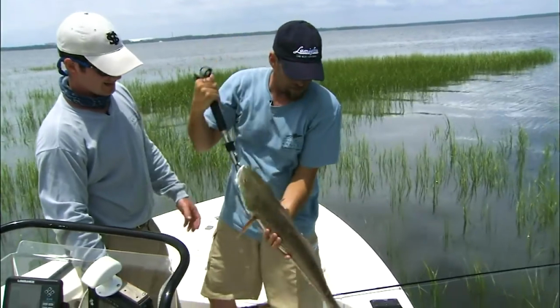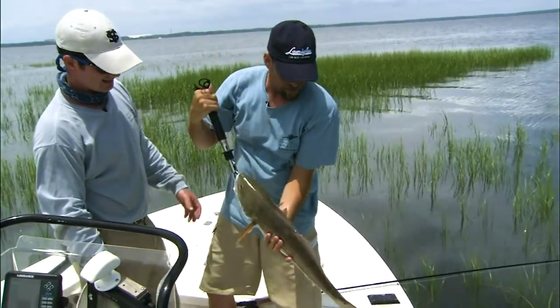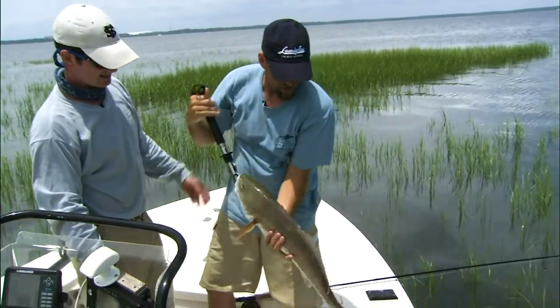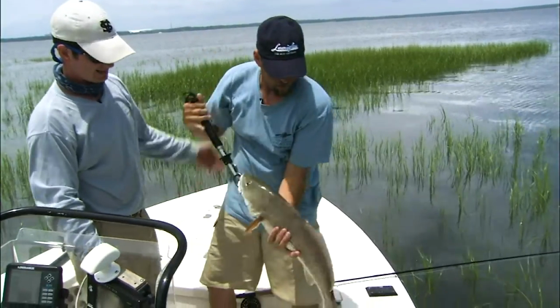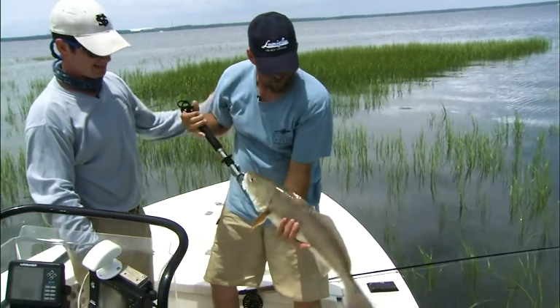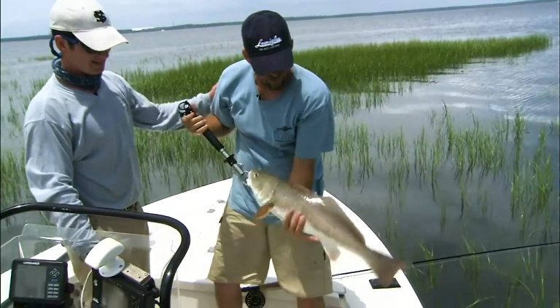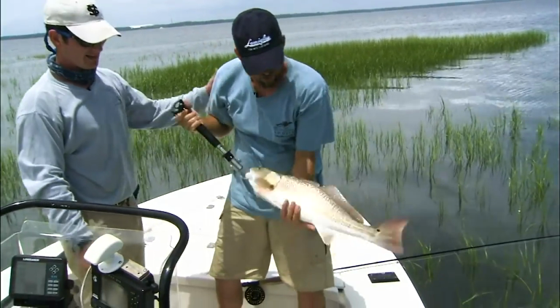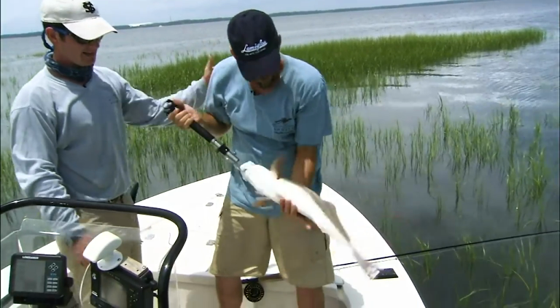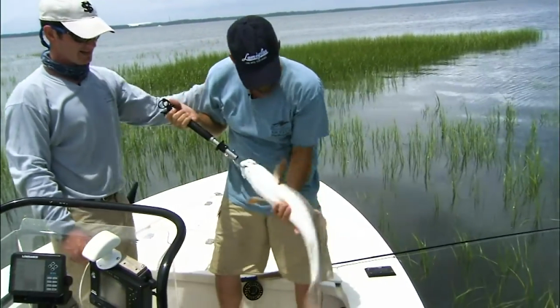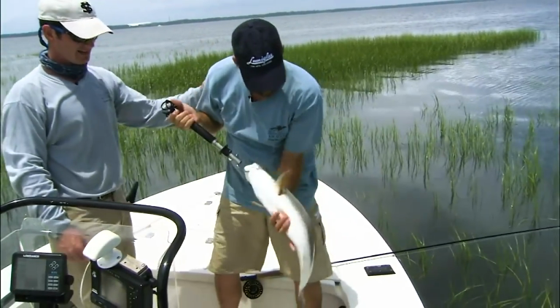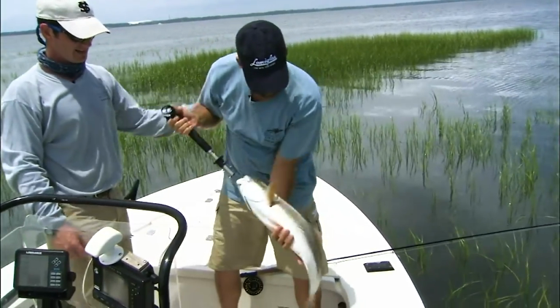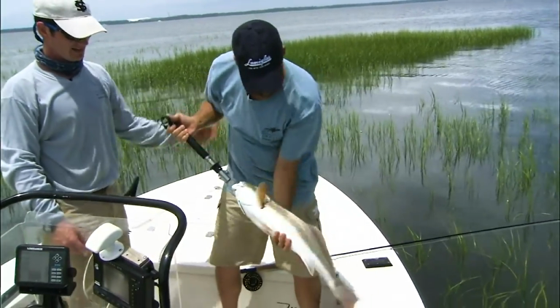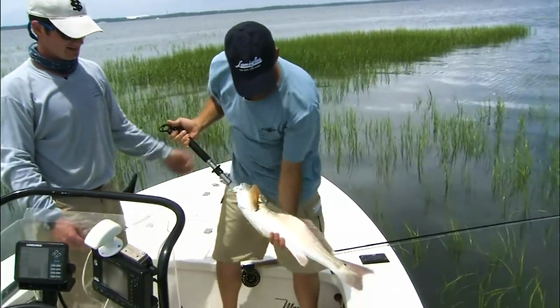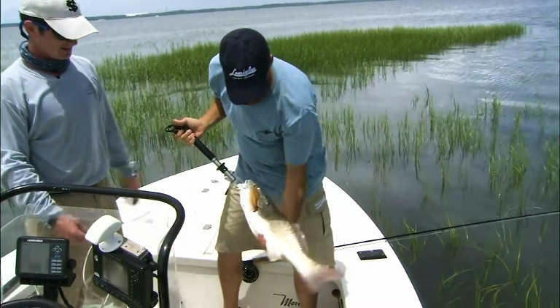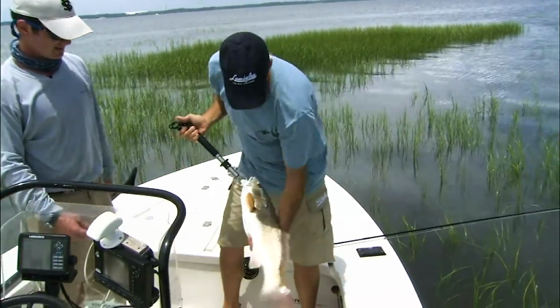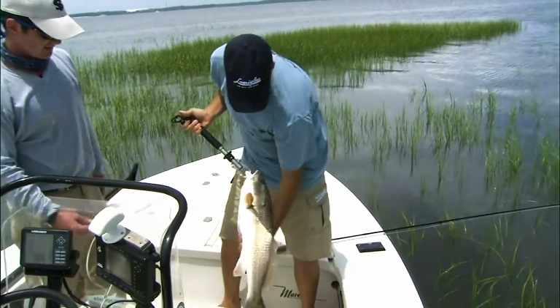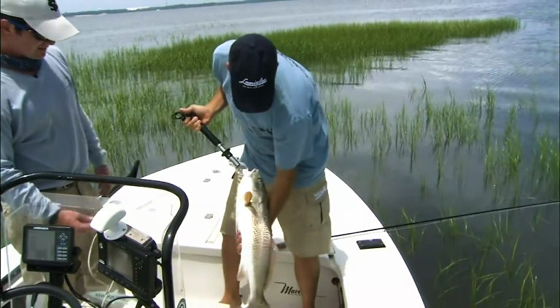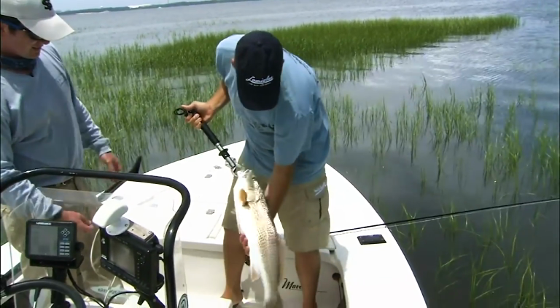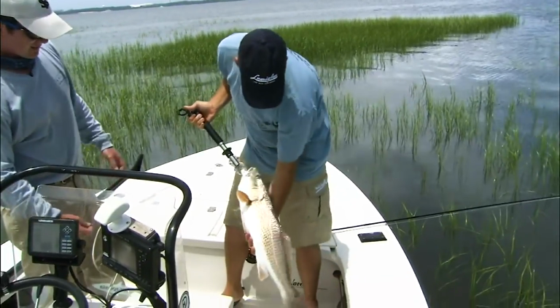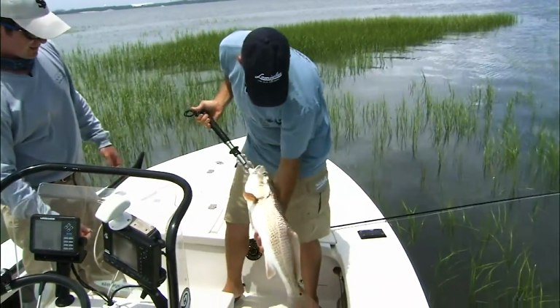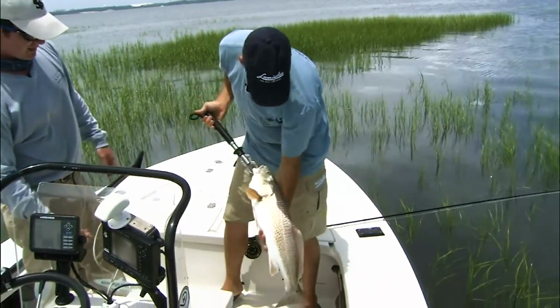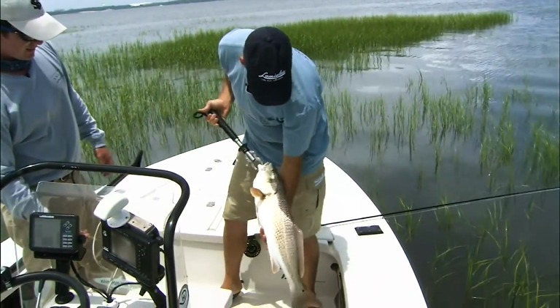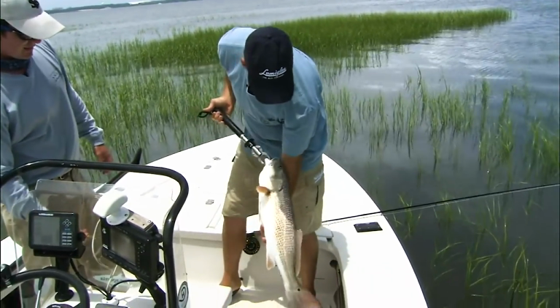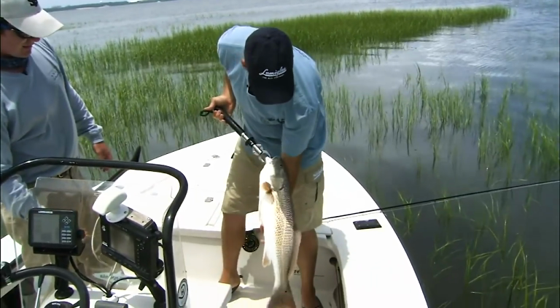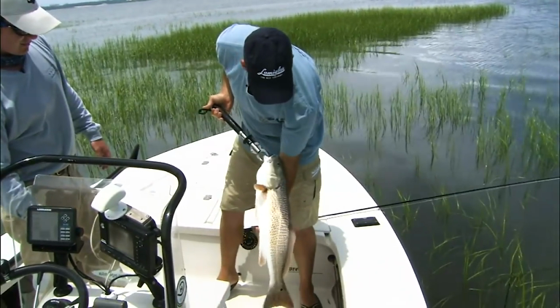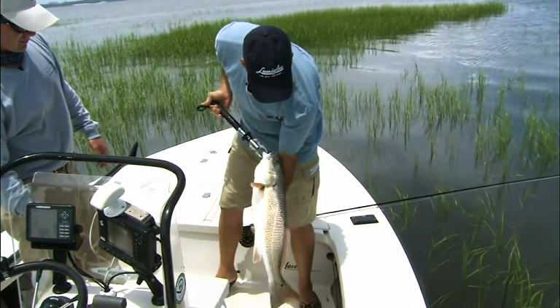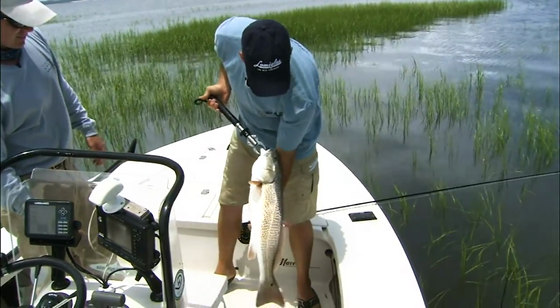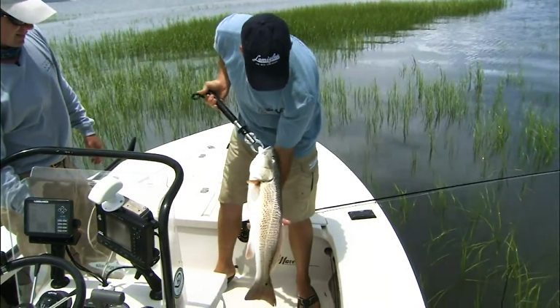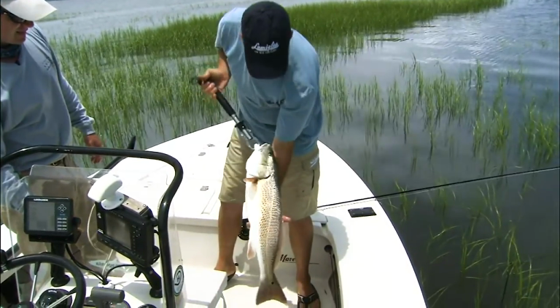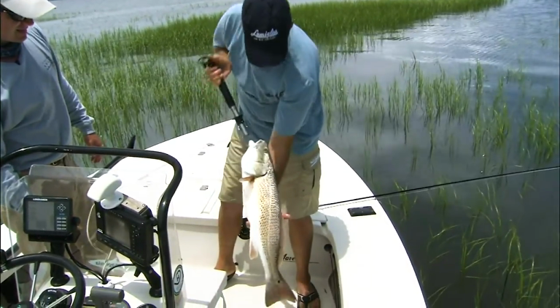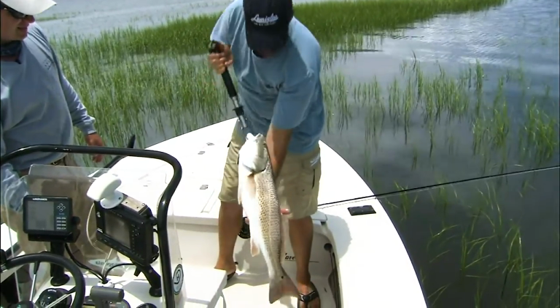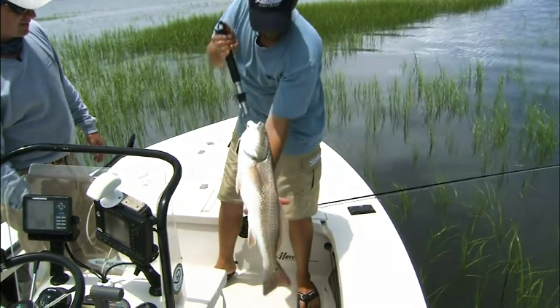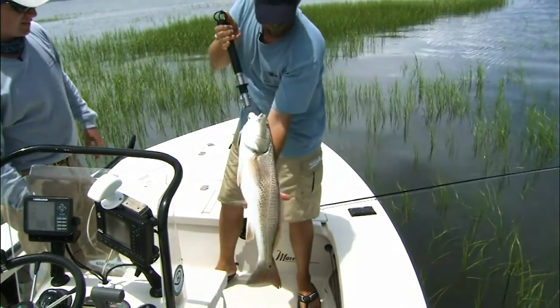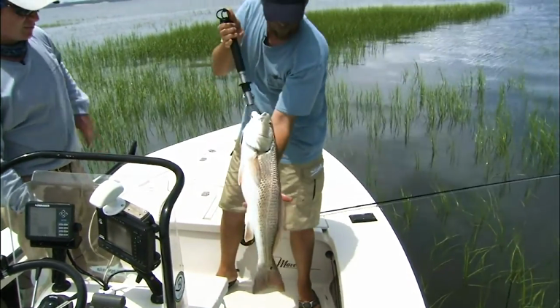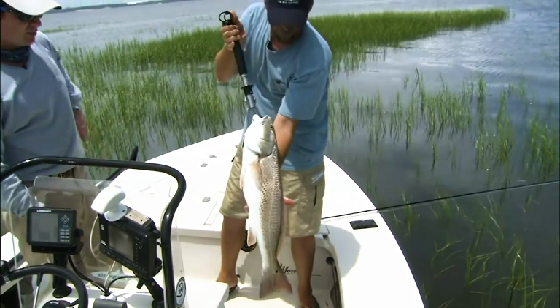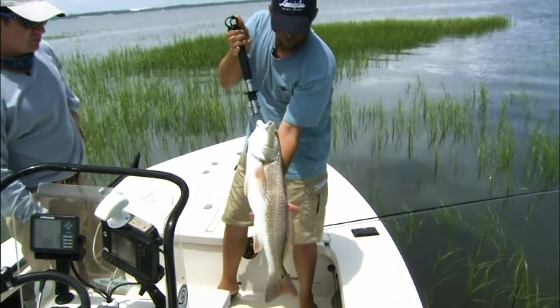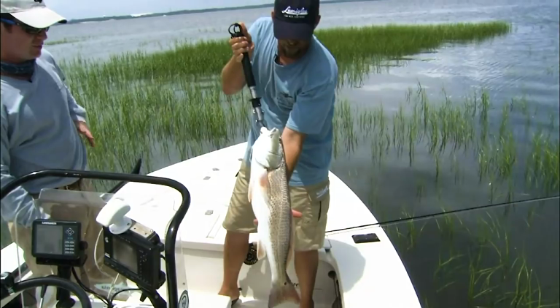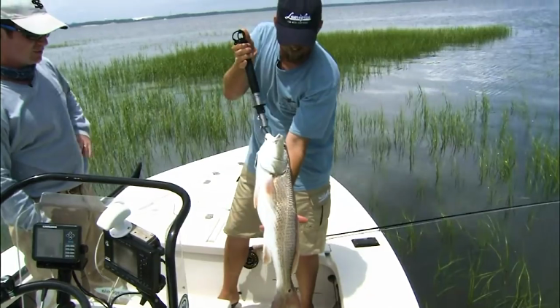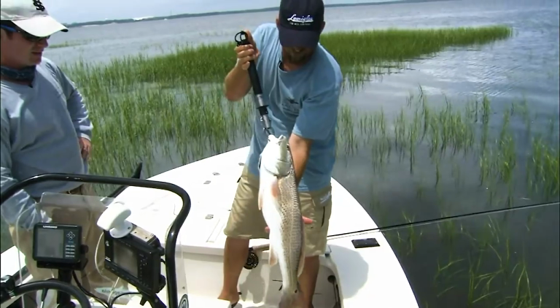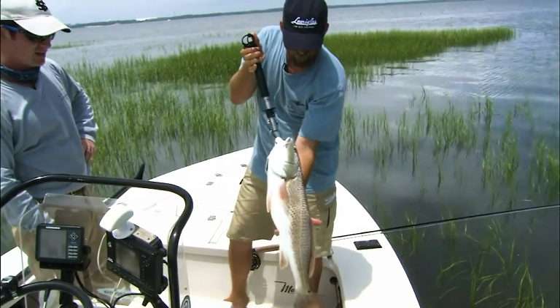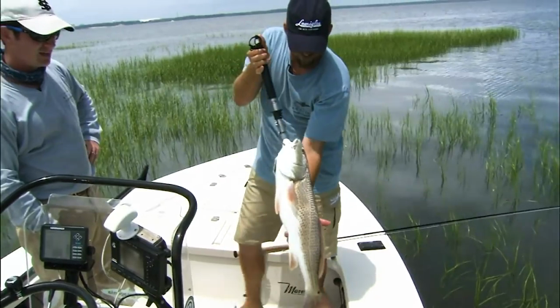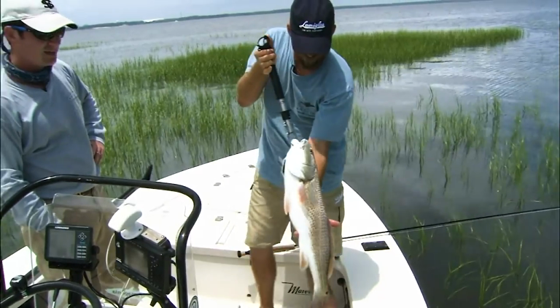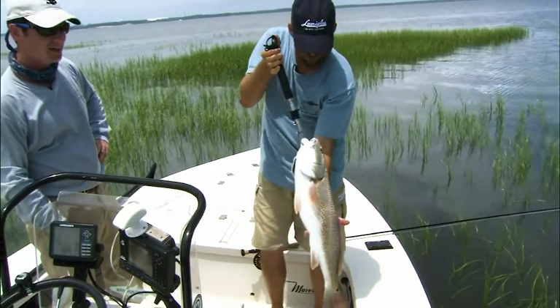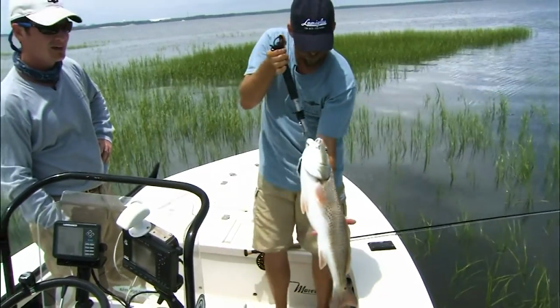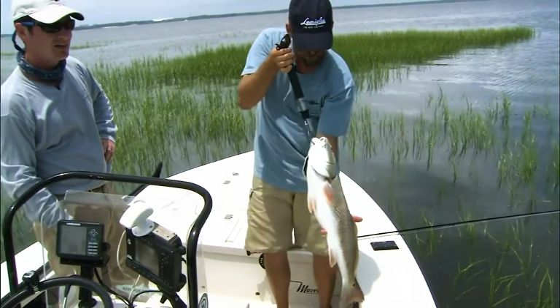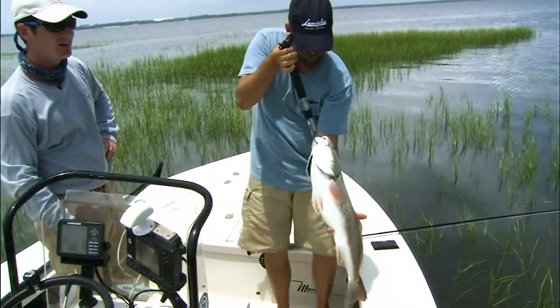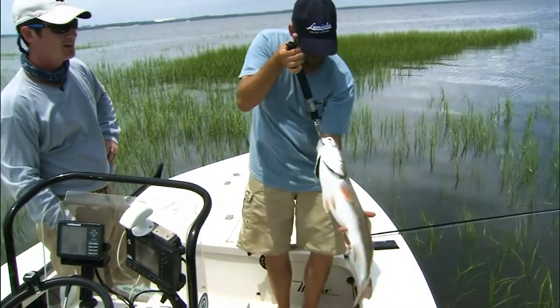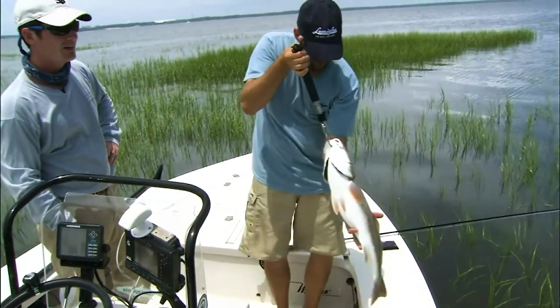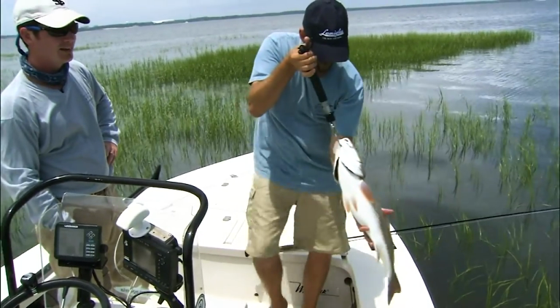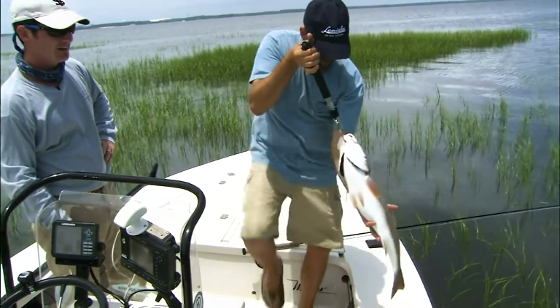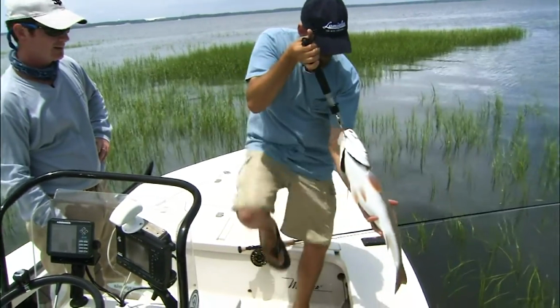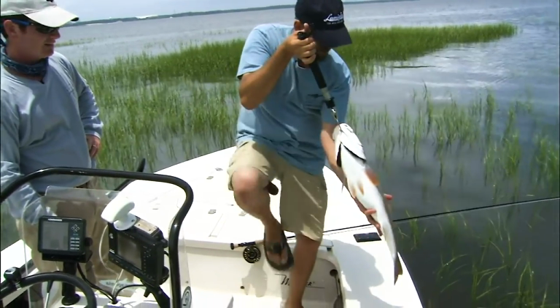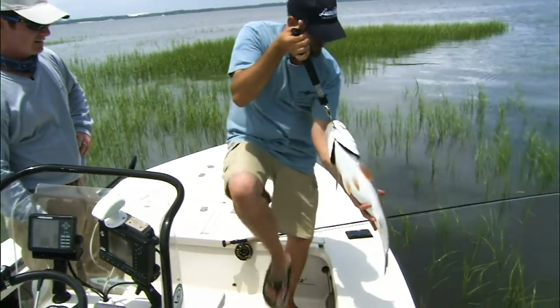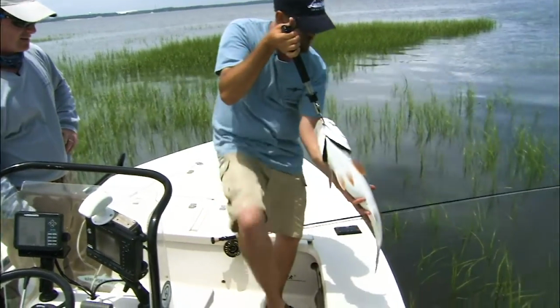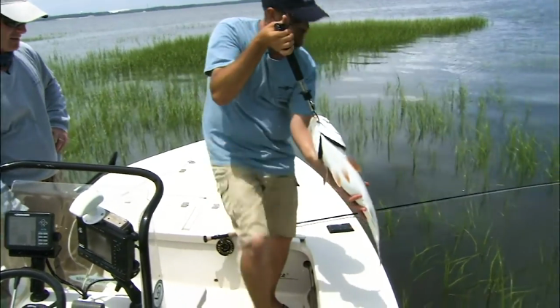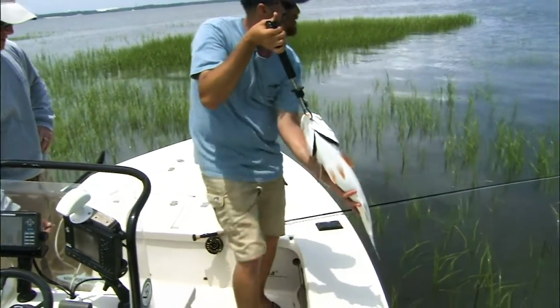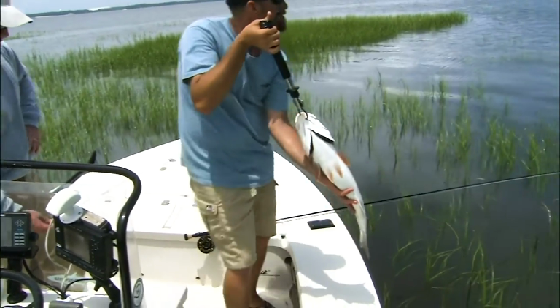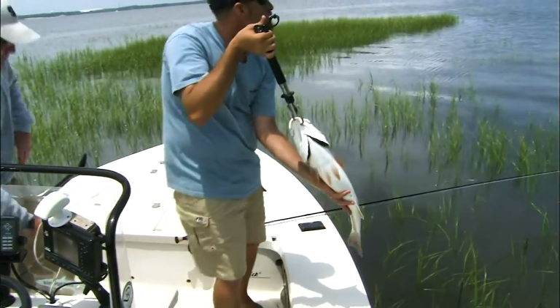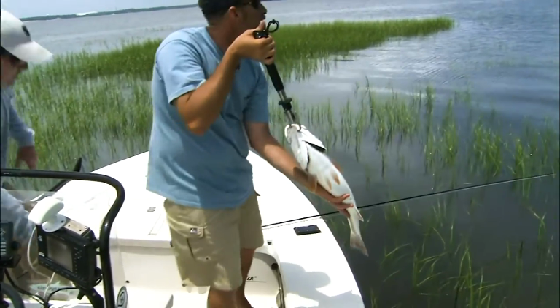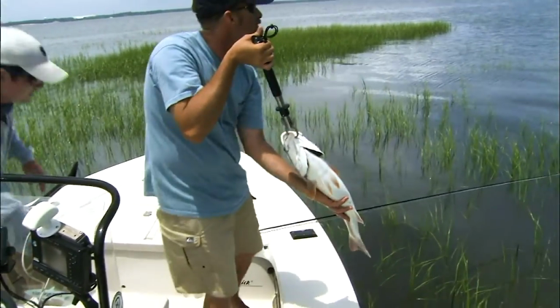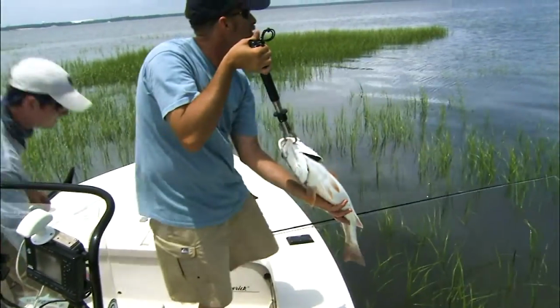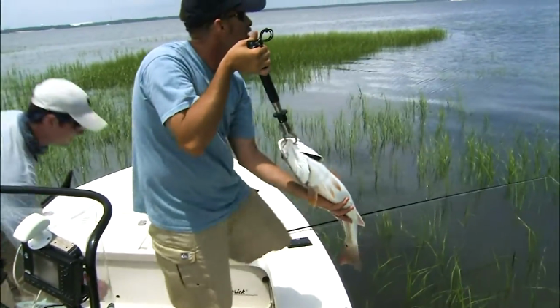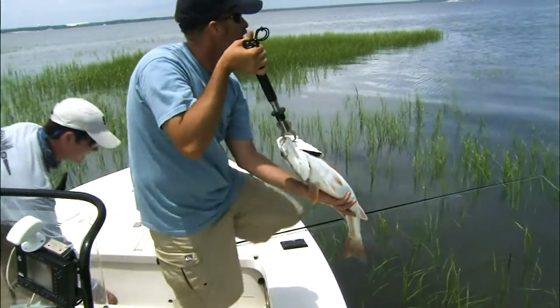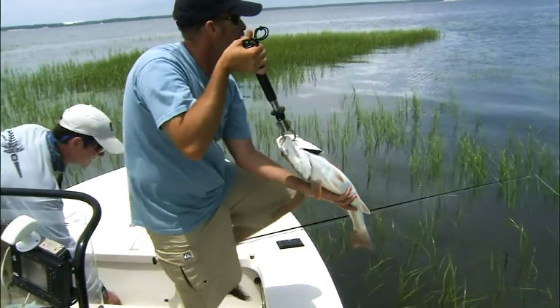Nicely done. What a beauty — that's a heck of a good fish. Well, let's let her back to swim and see what else is going on.